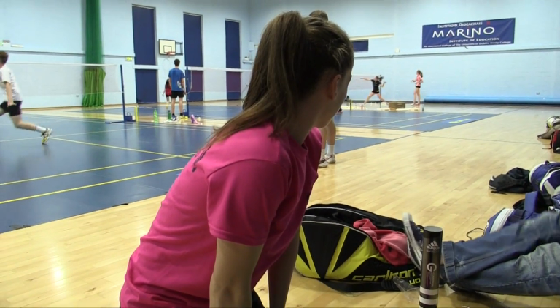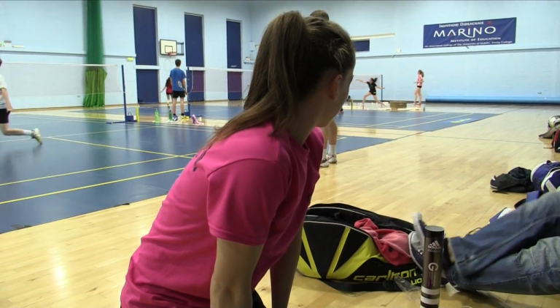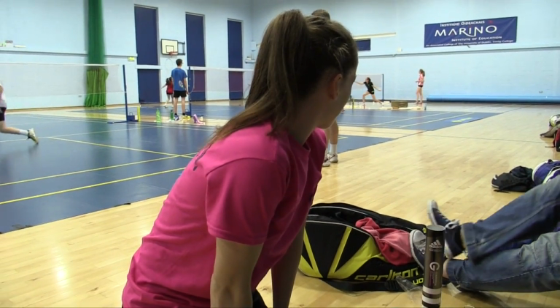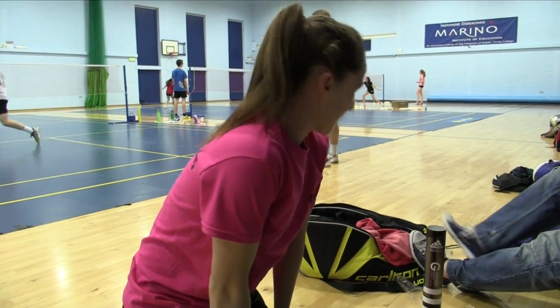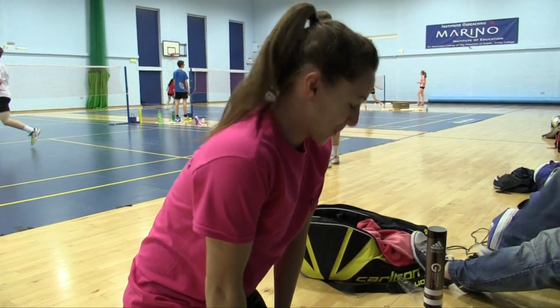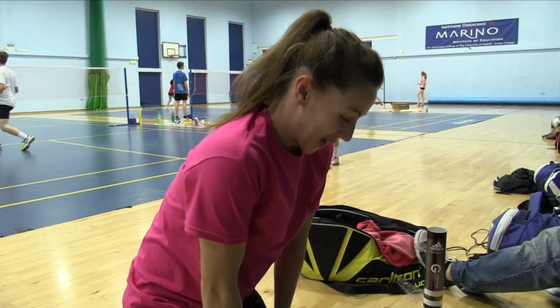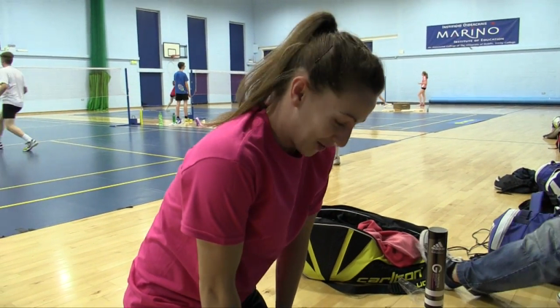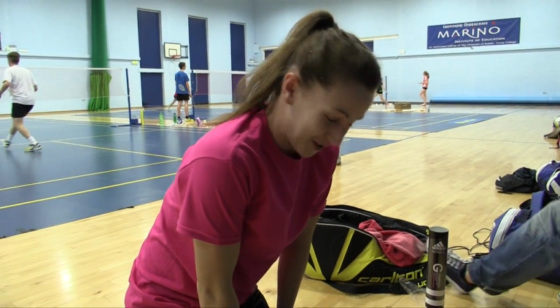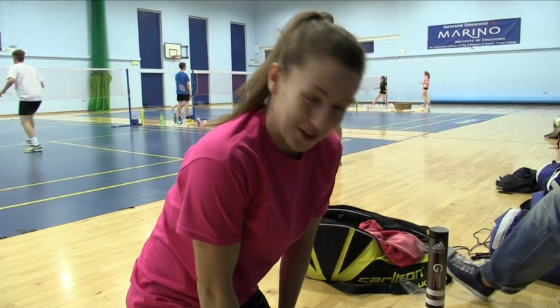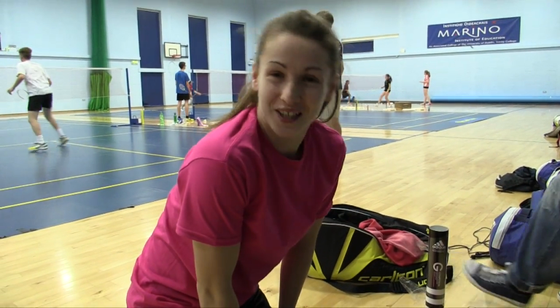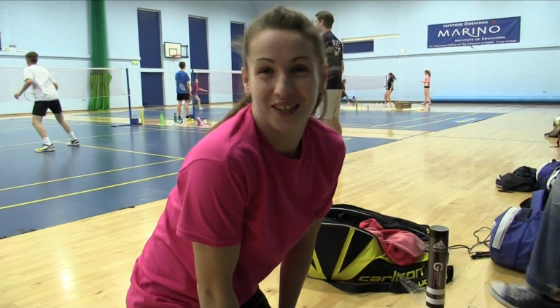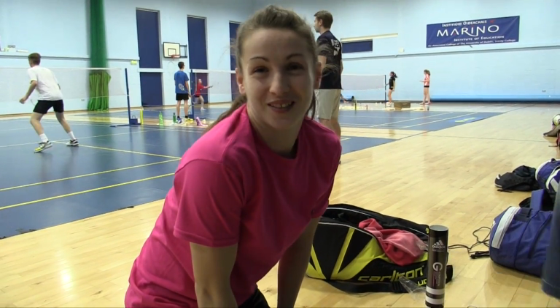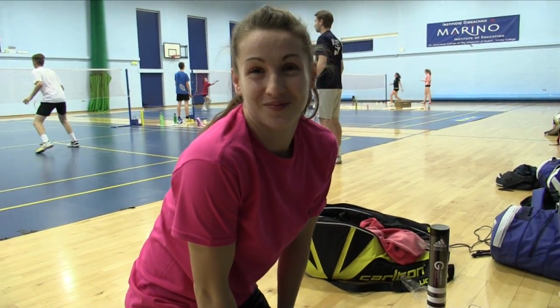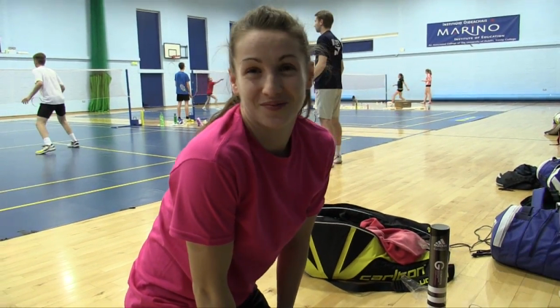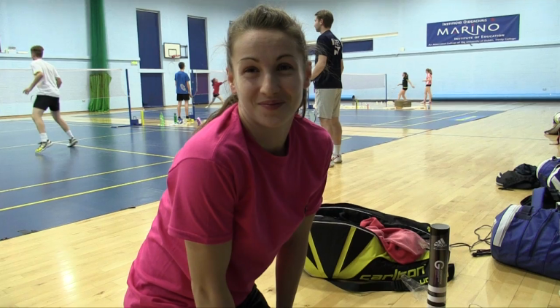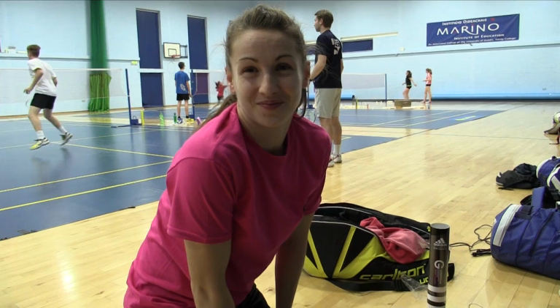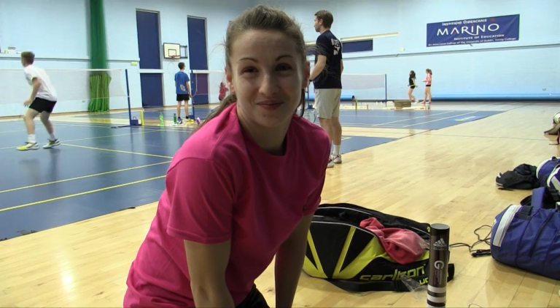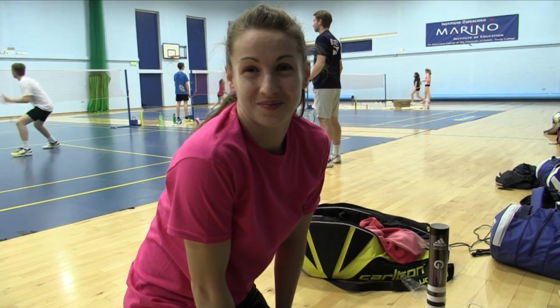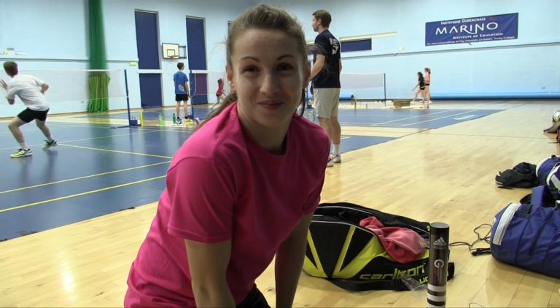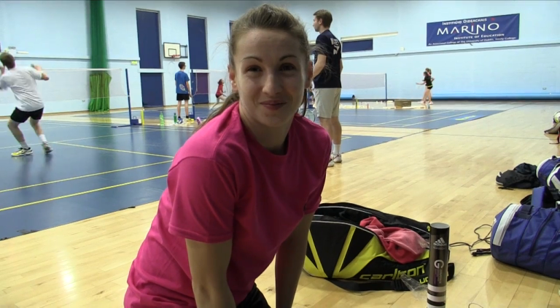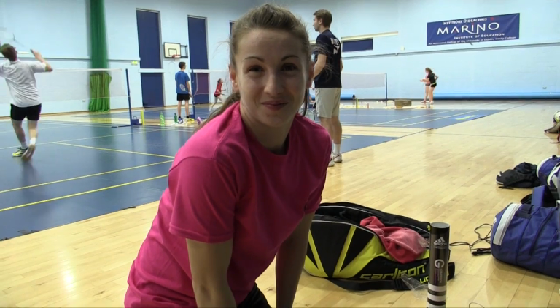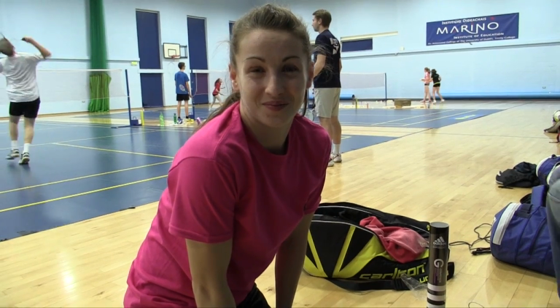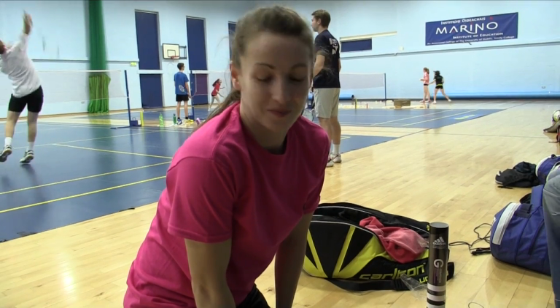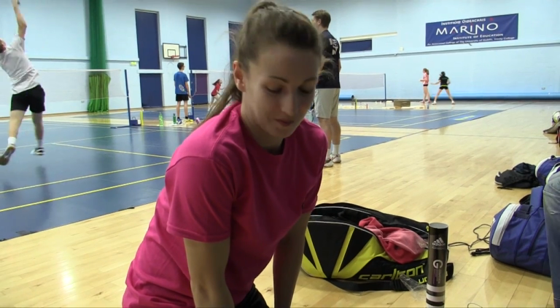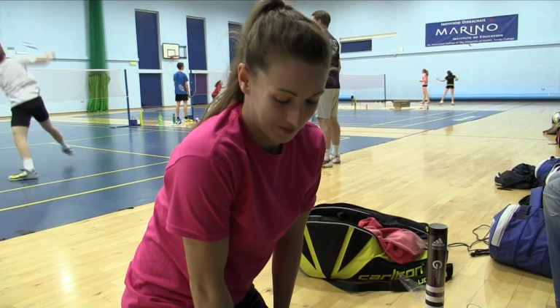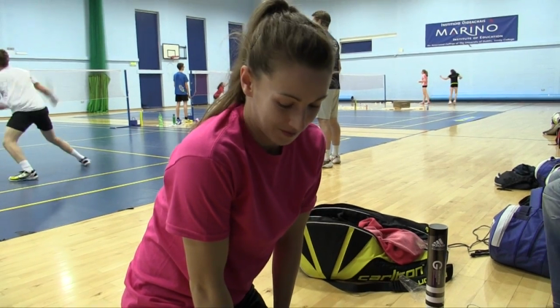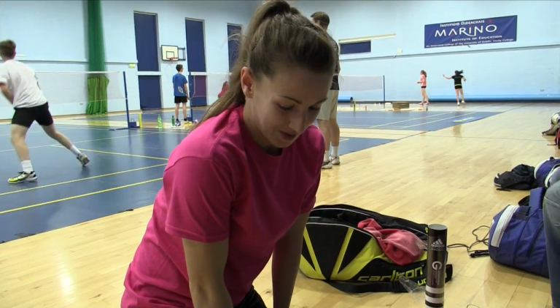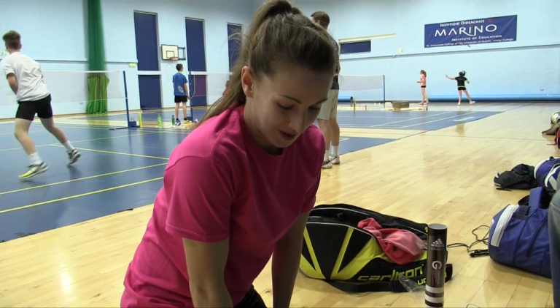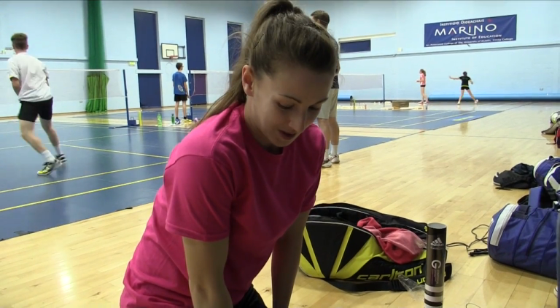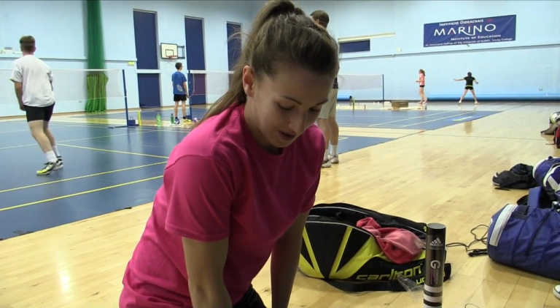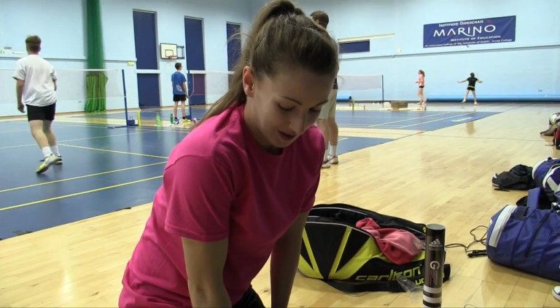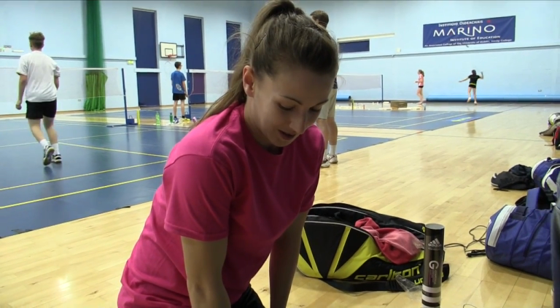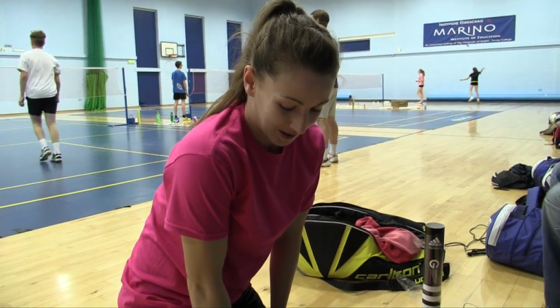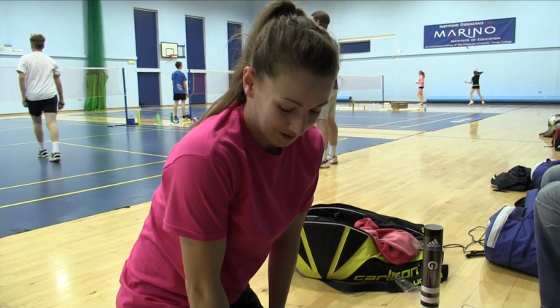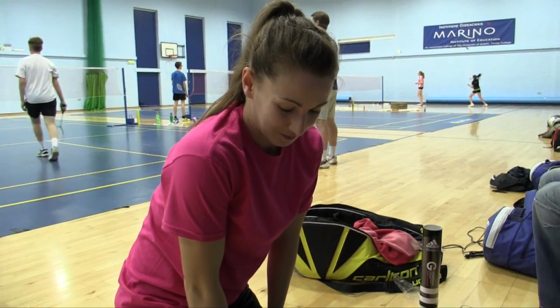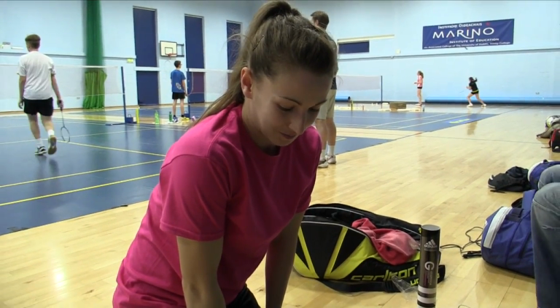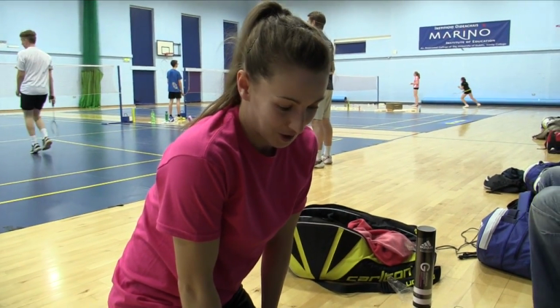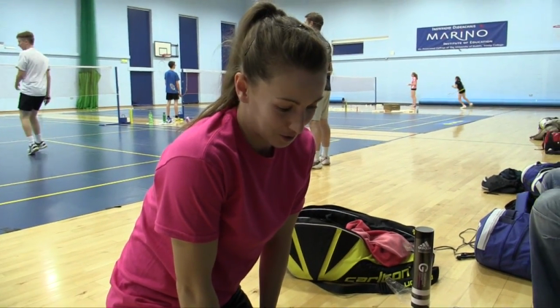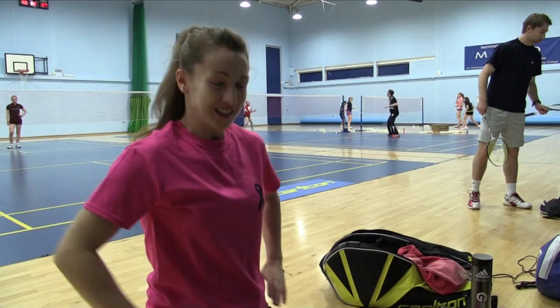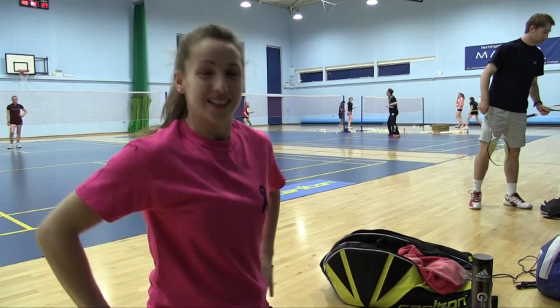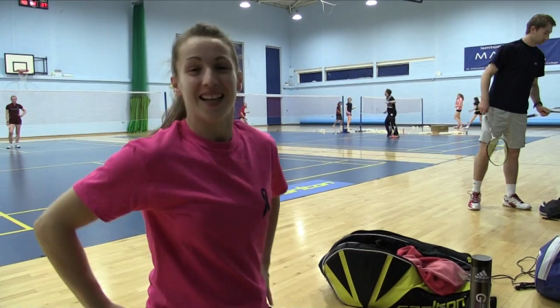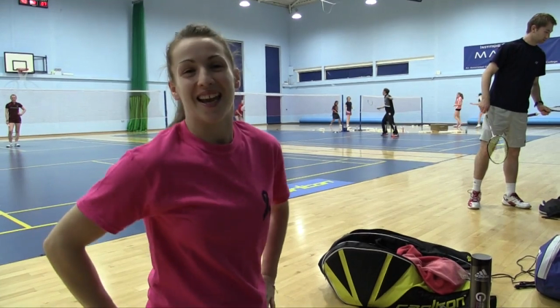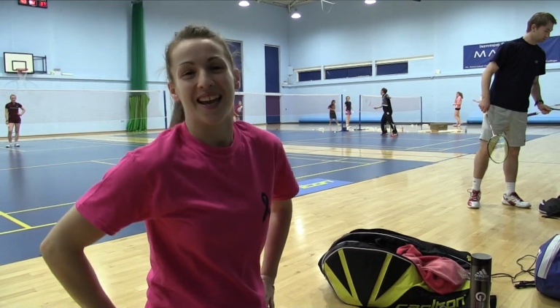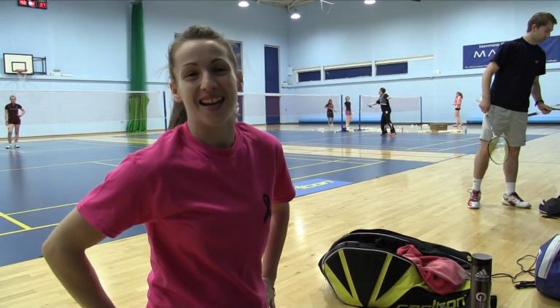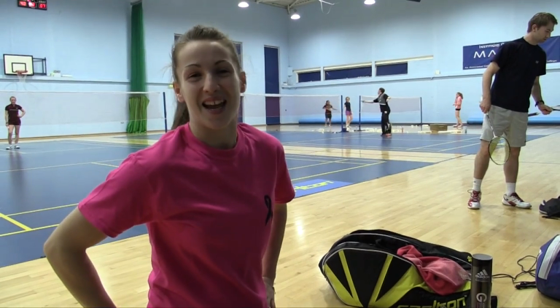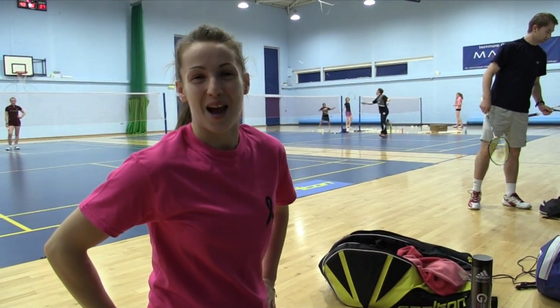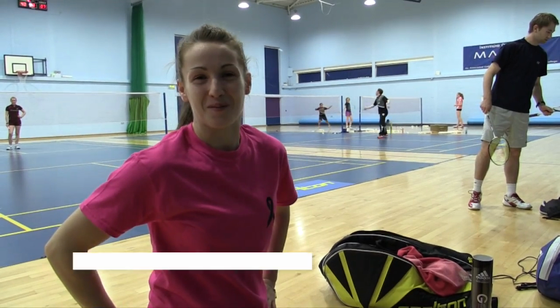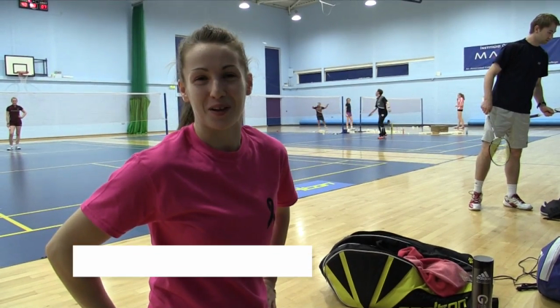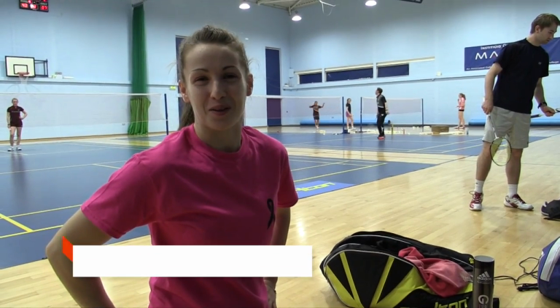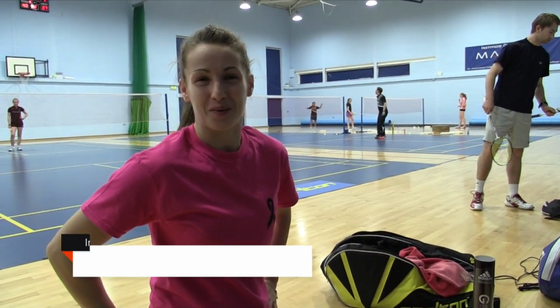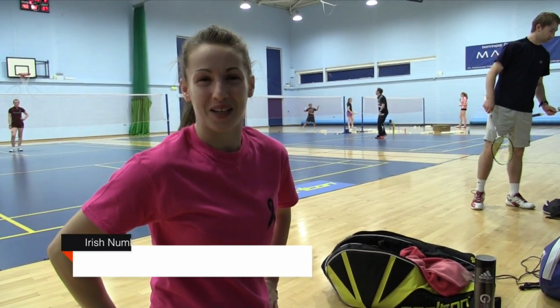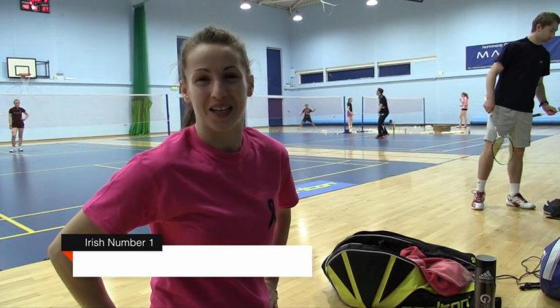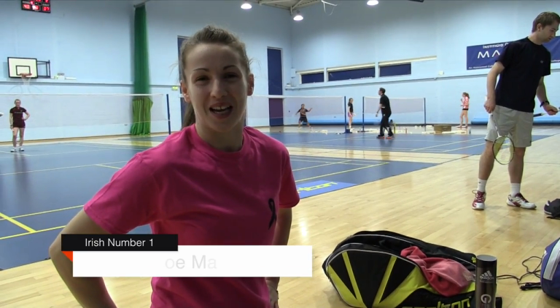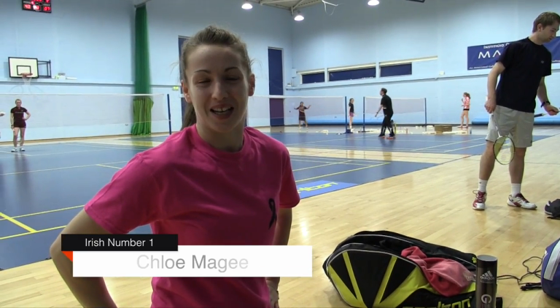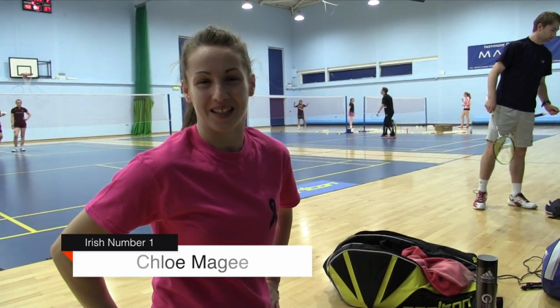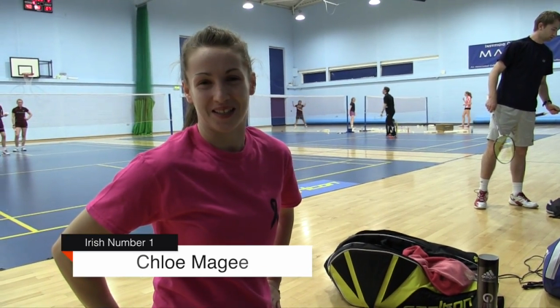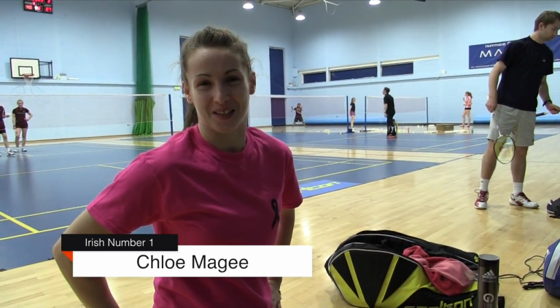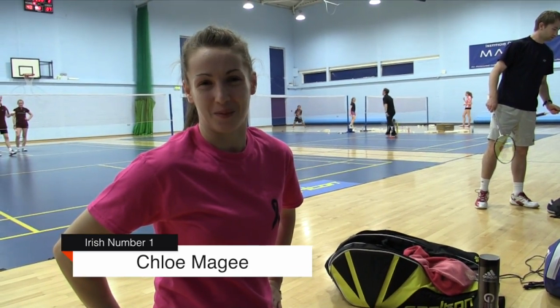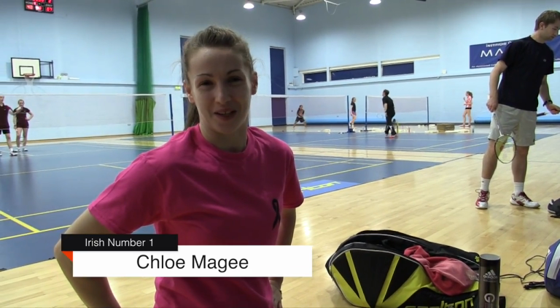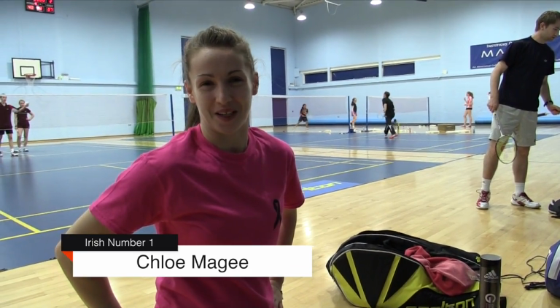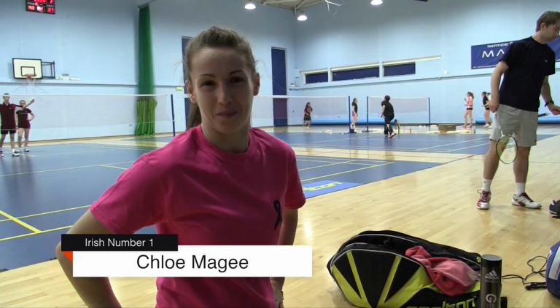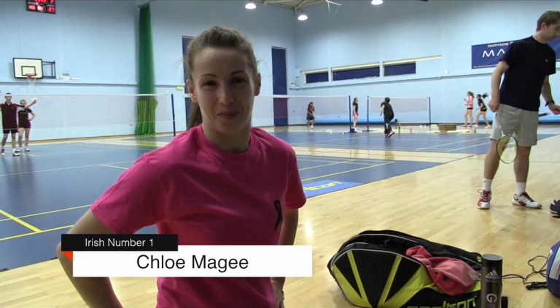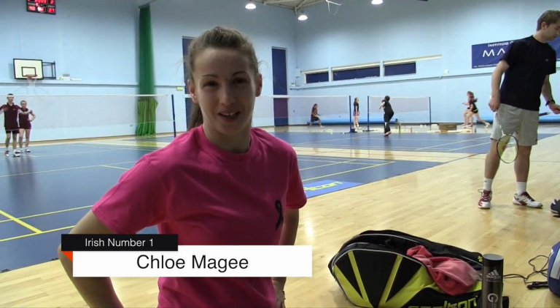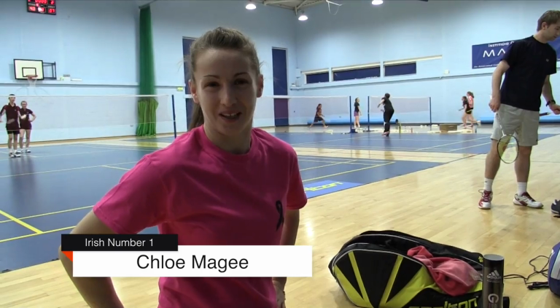Before the Irish Open, we caught up with Chloe McGee as she ran through the contents of her kit bag. Hey, I'm Chloe McGee and this is my kit bag.